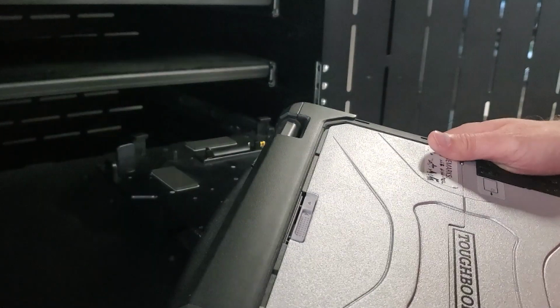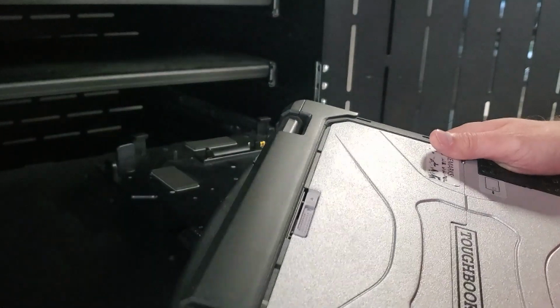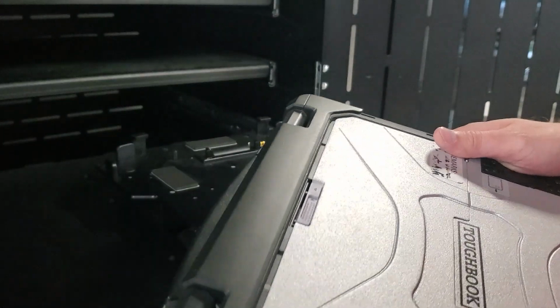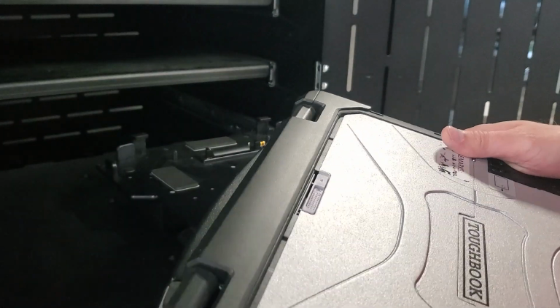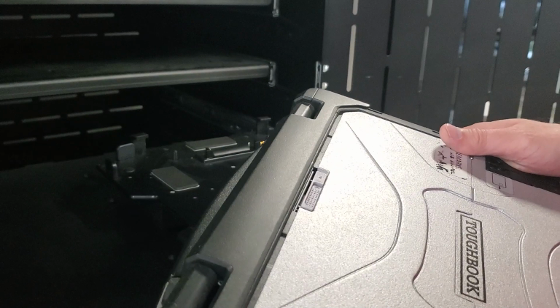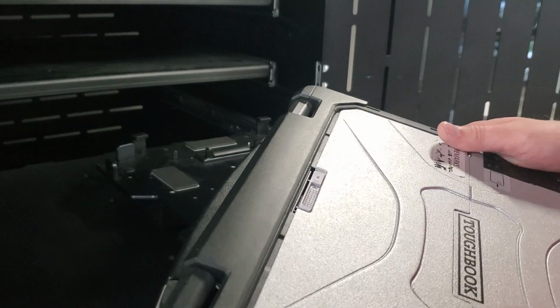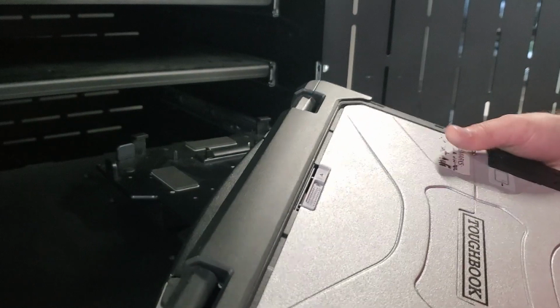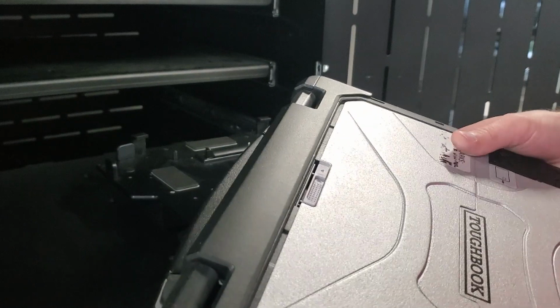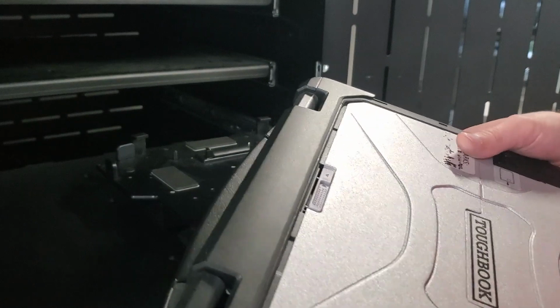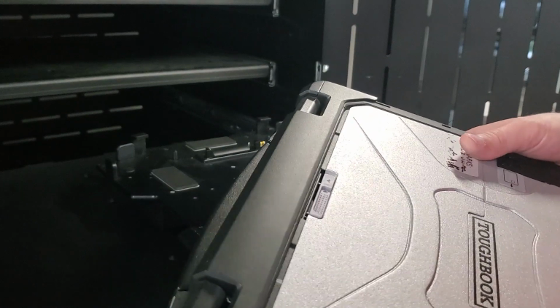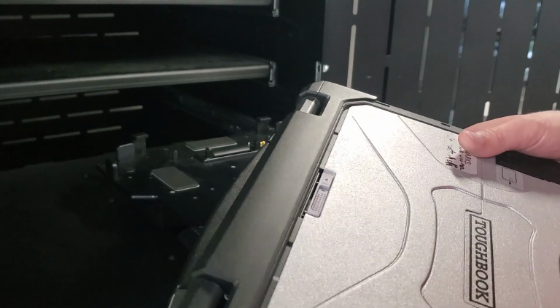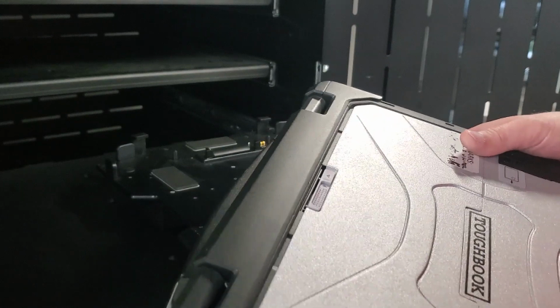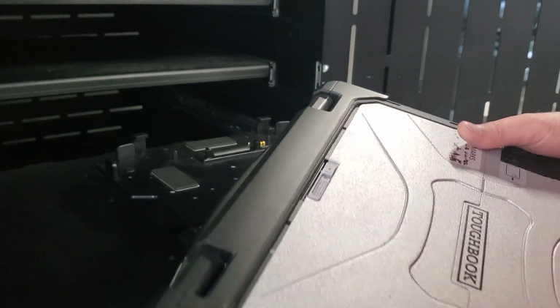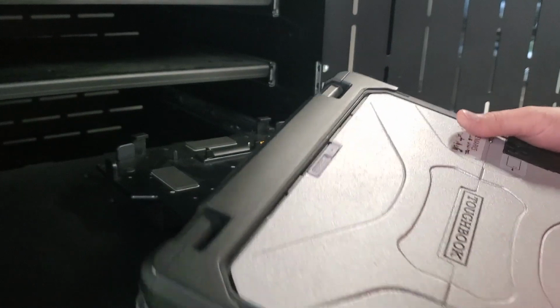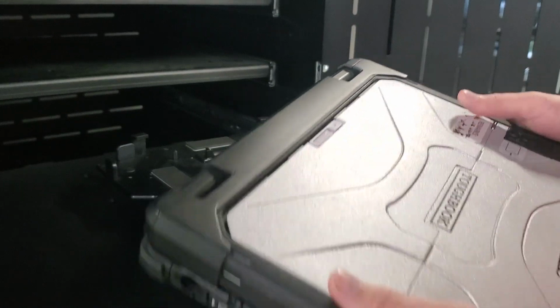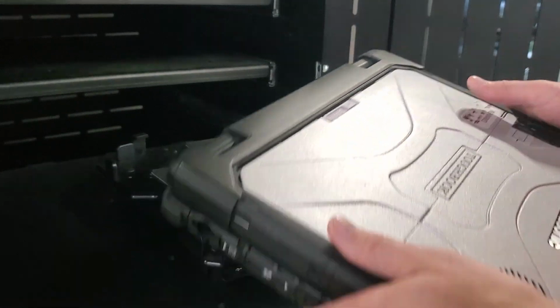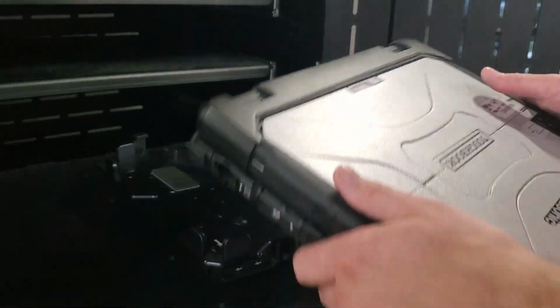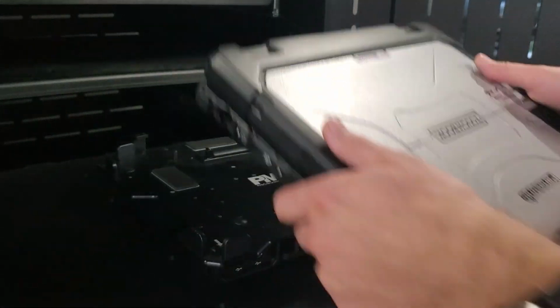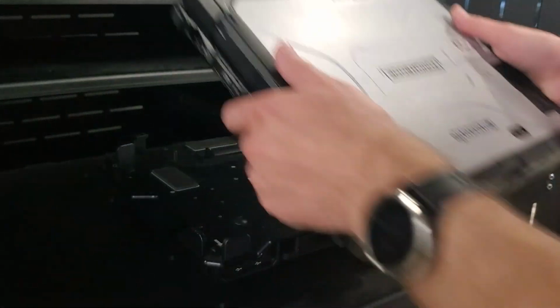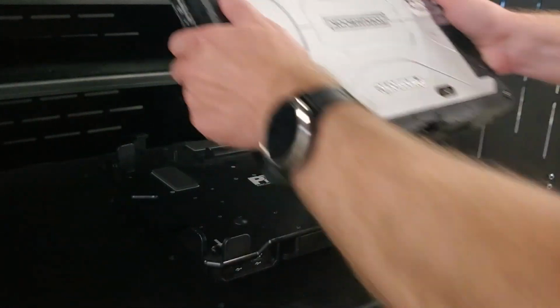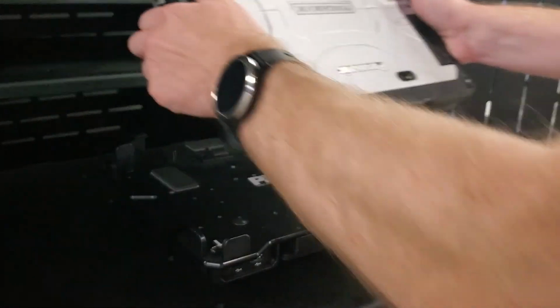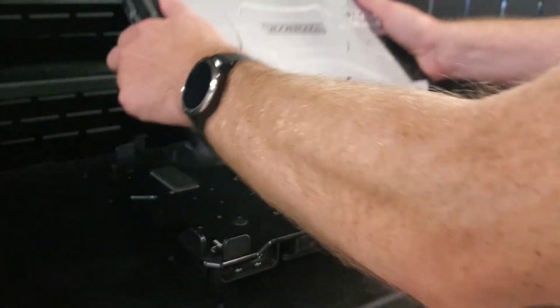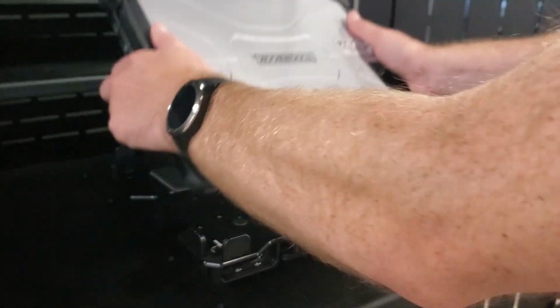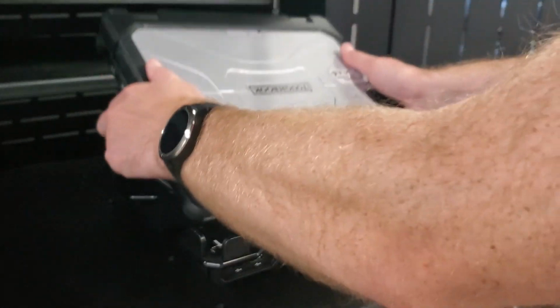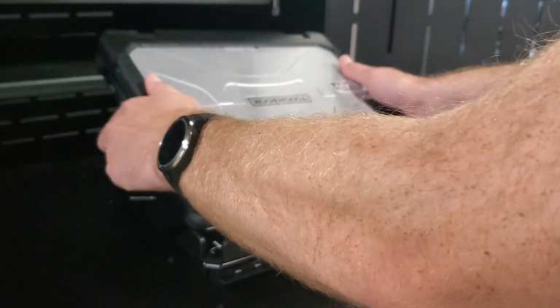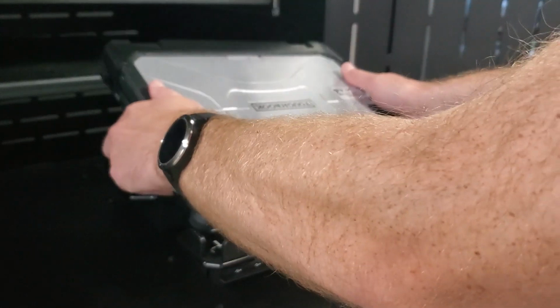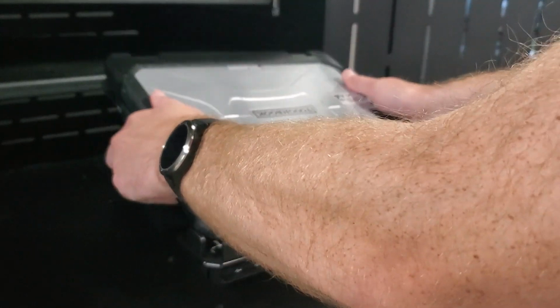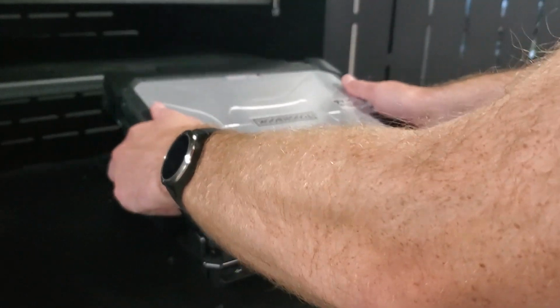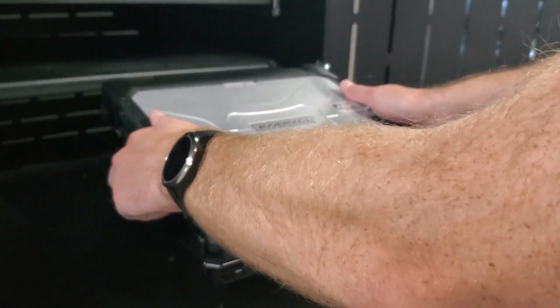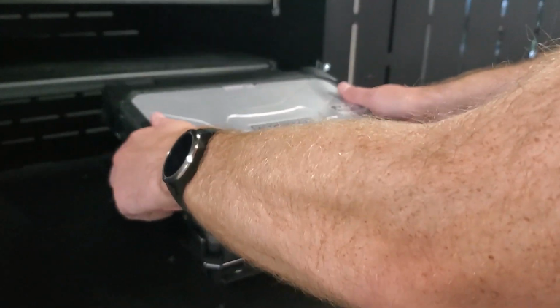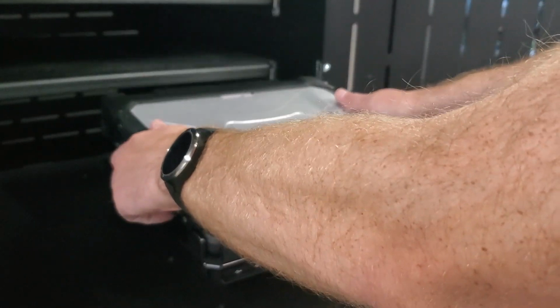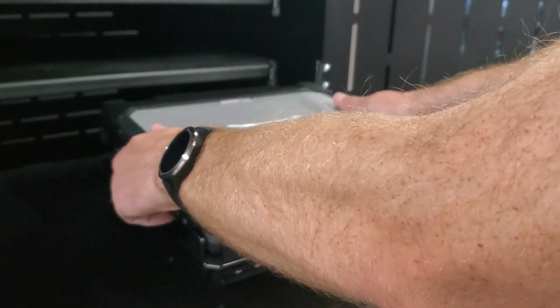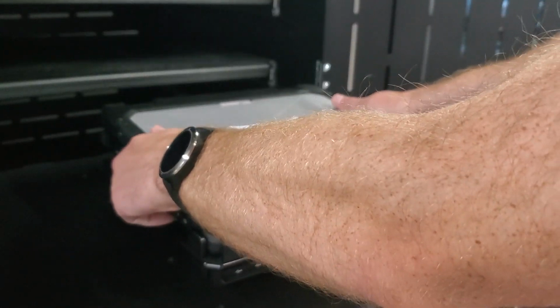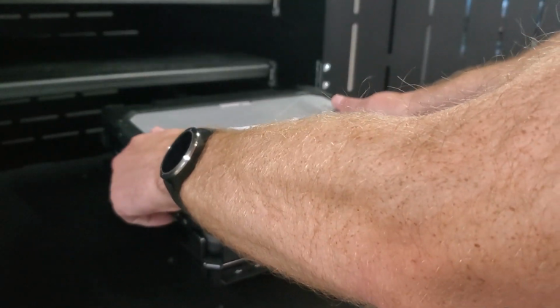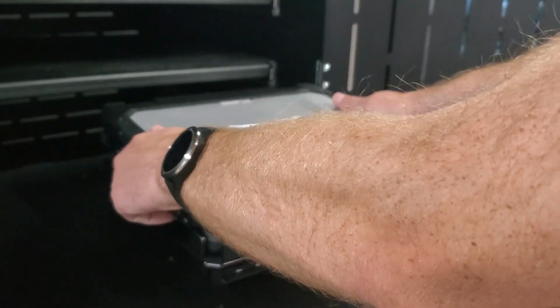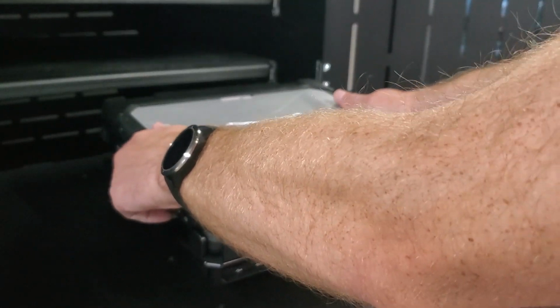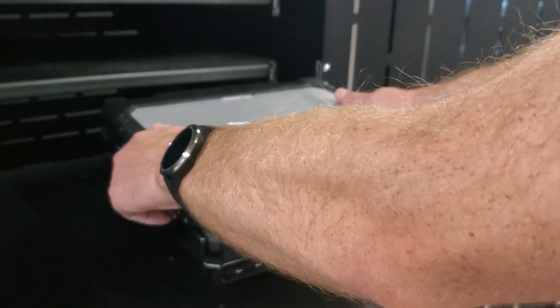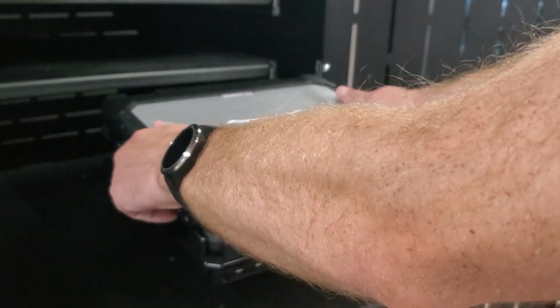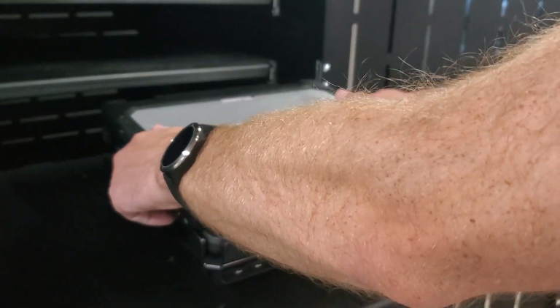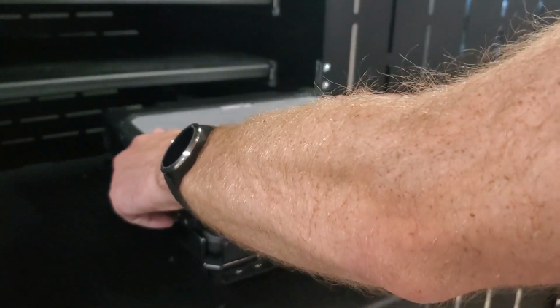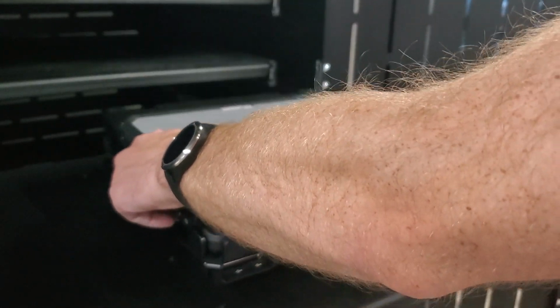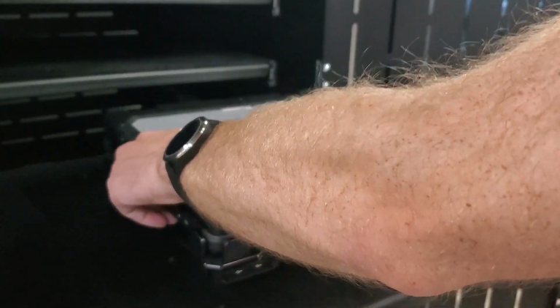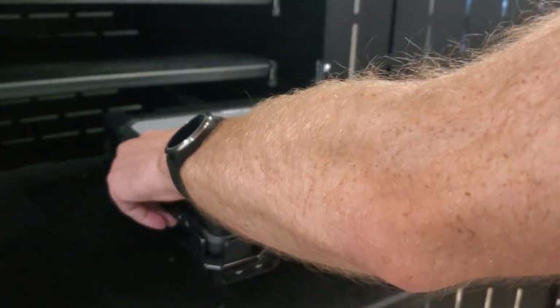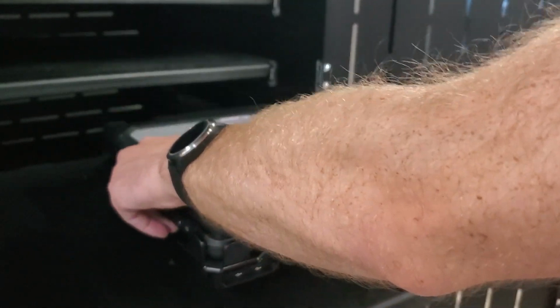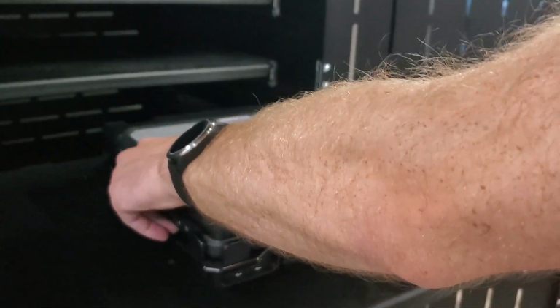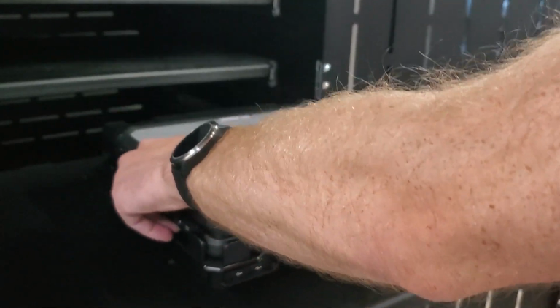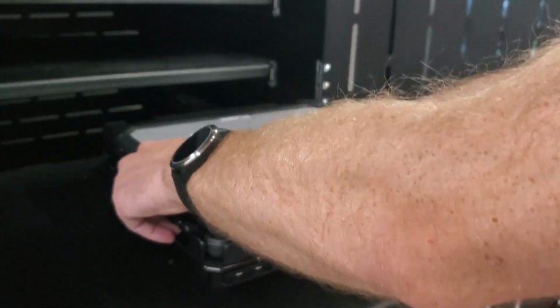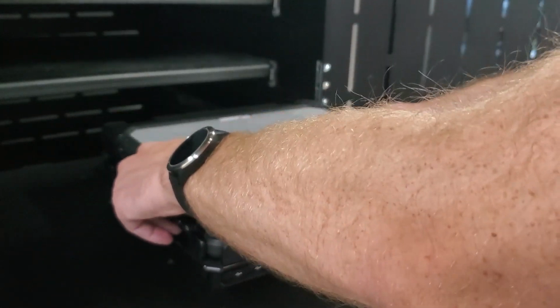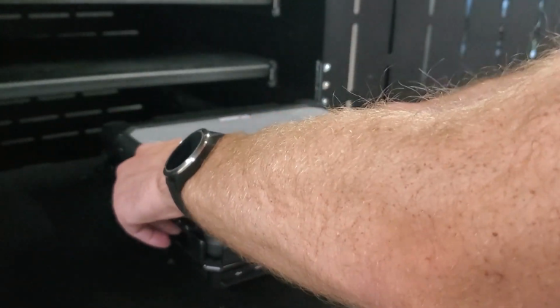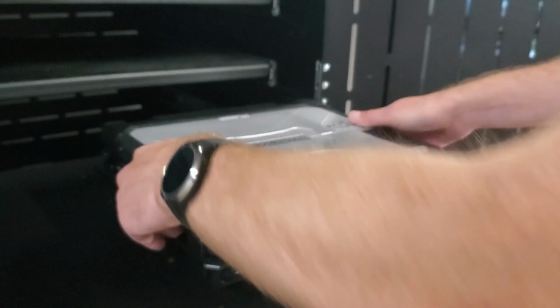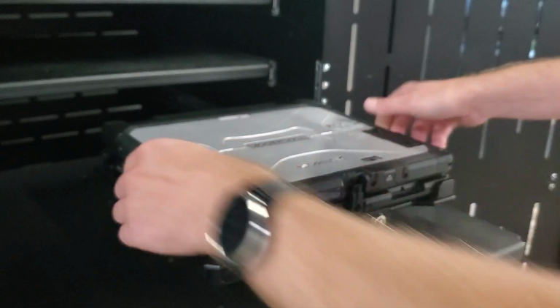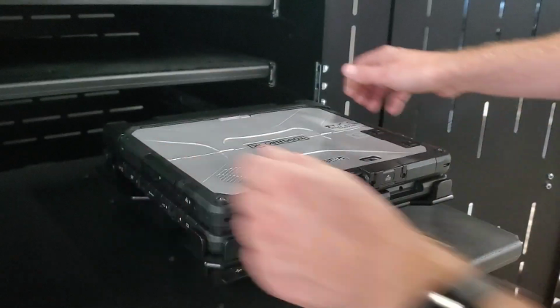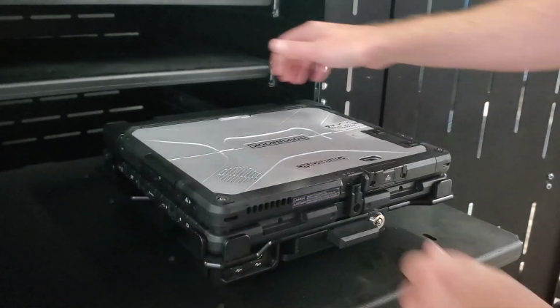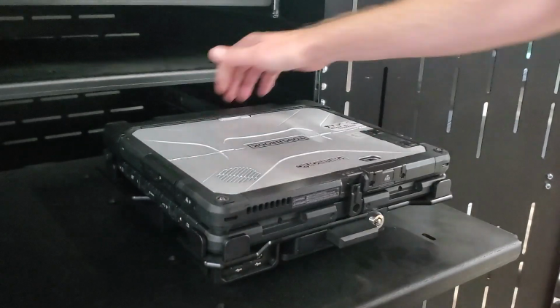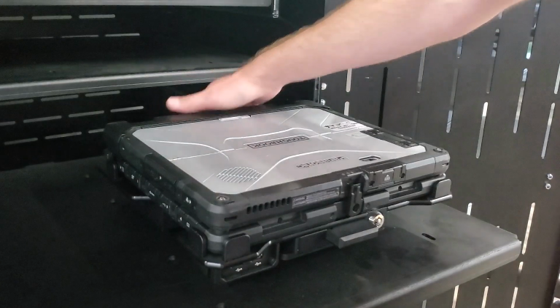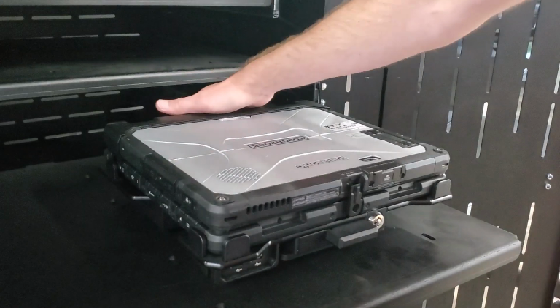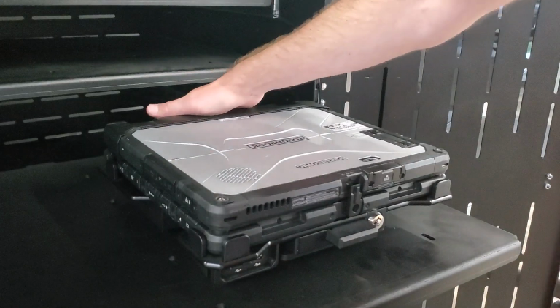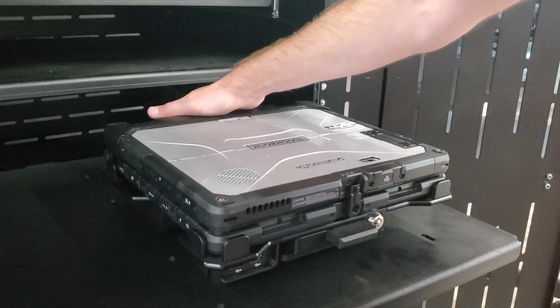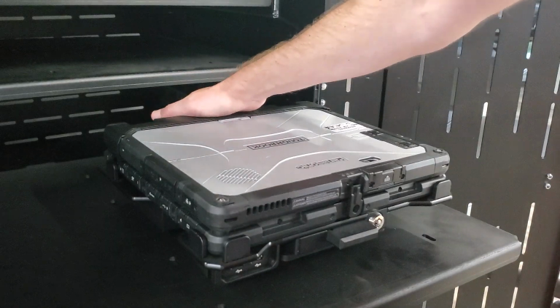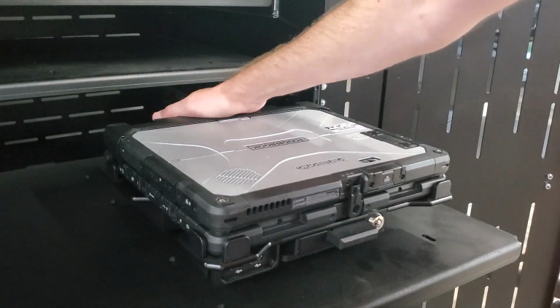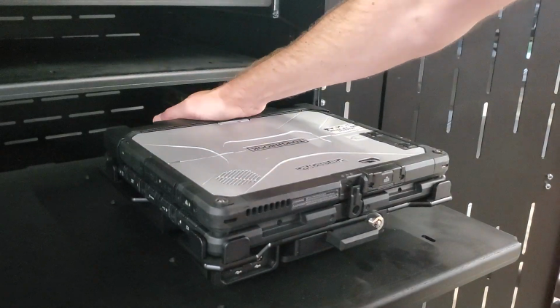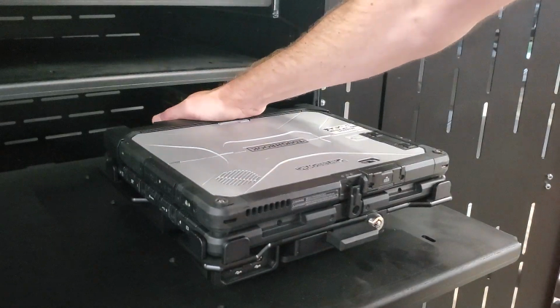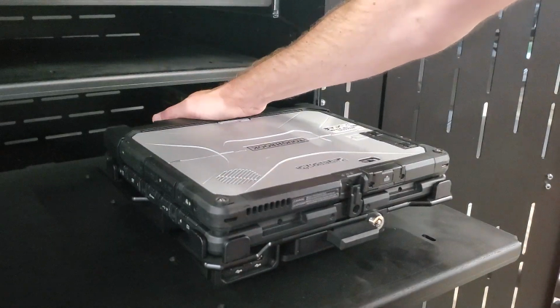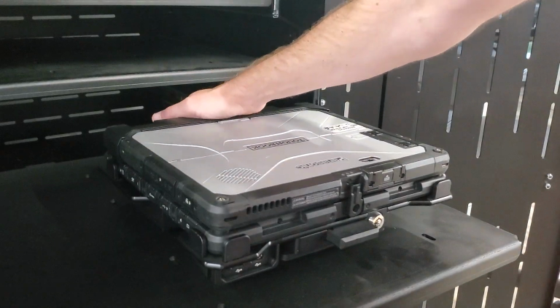Model specific user guides can be found on the relevant docks webpage on the PMT website at precisionmounts.com.